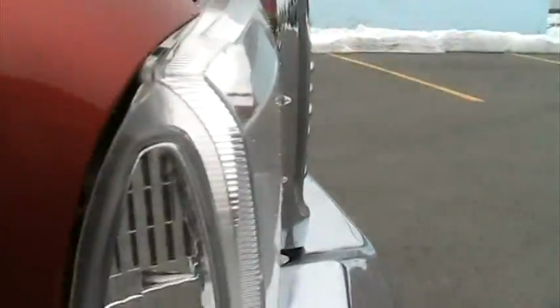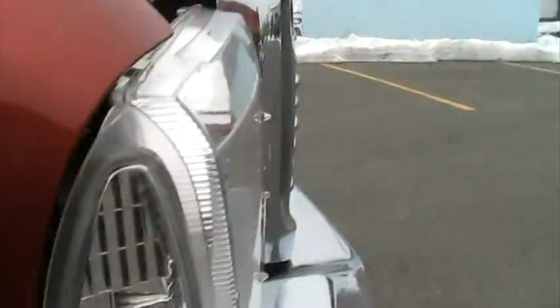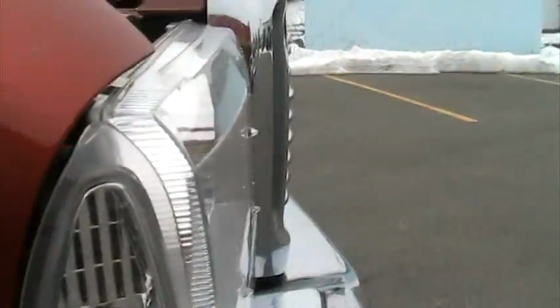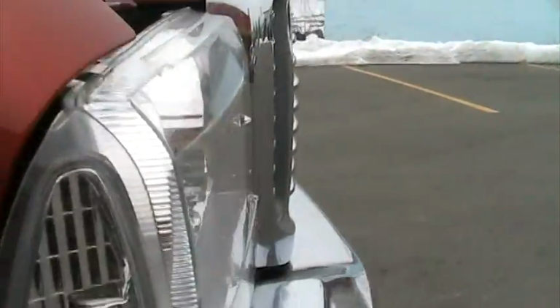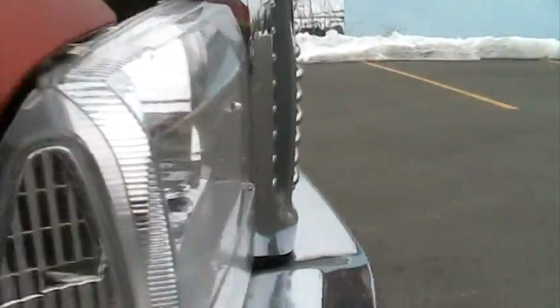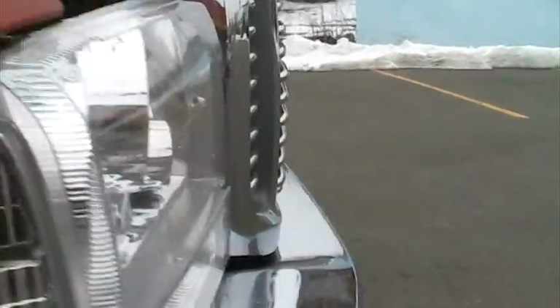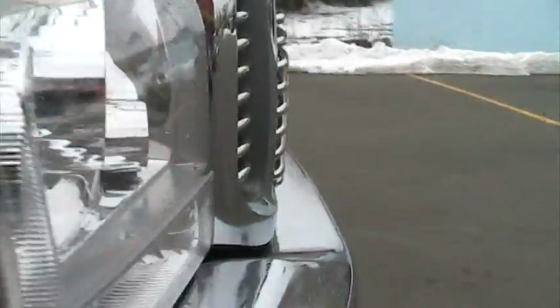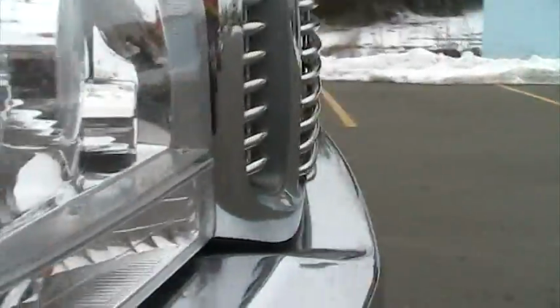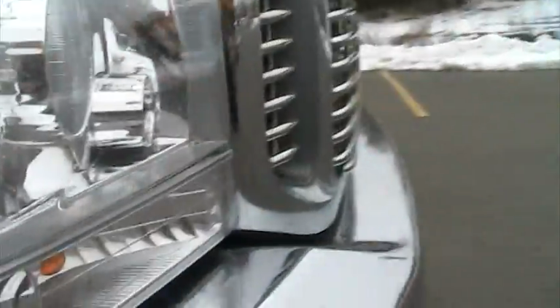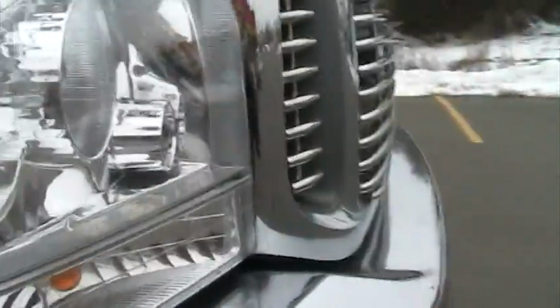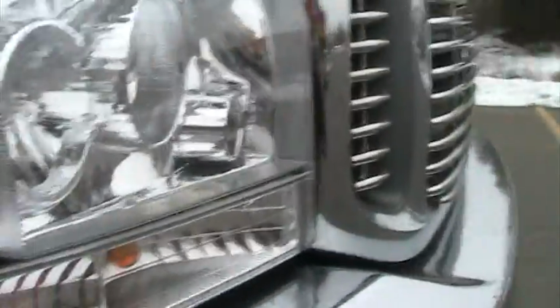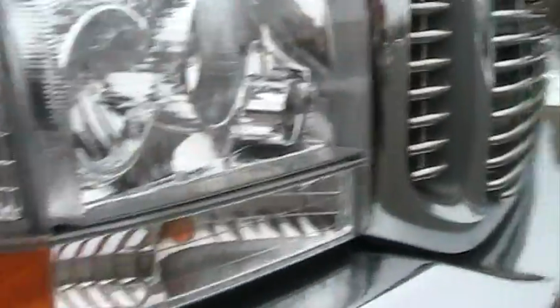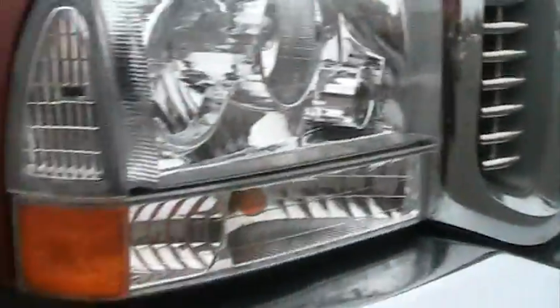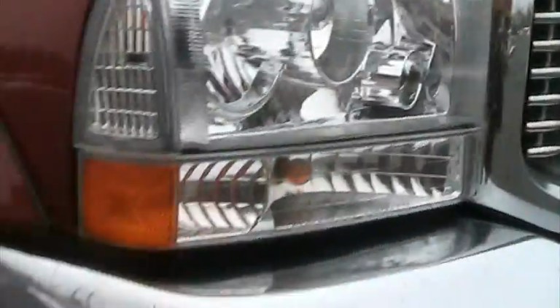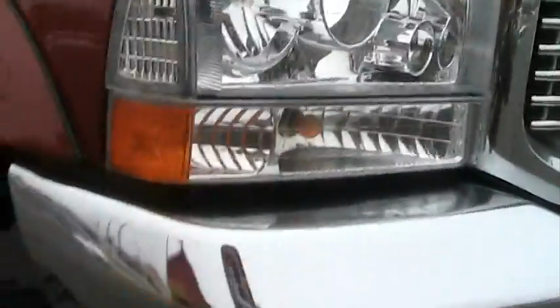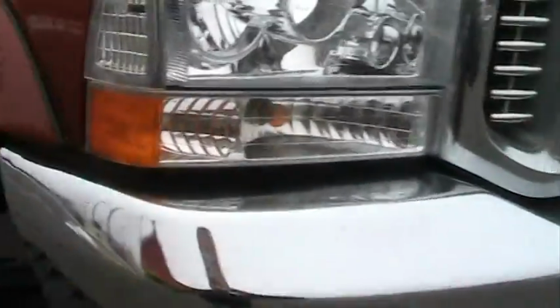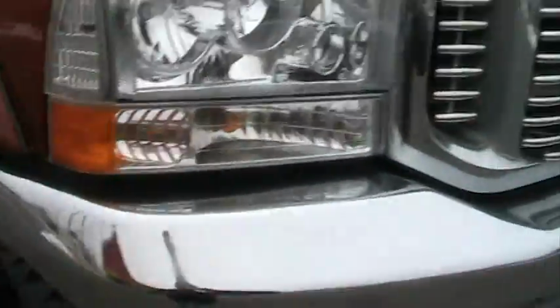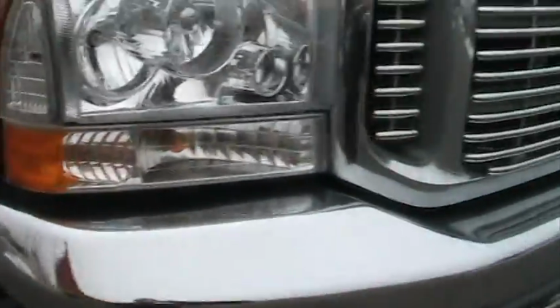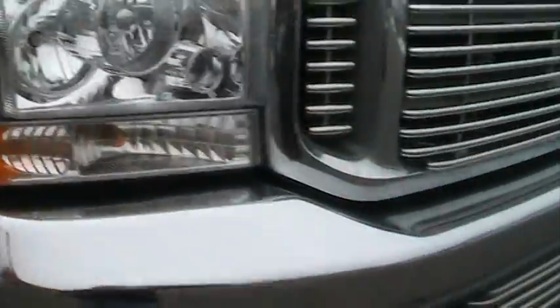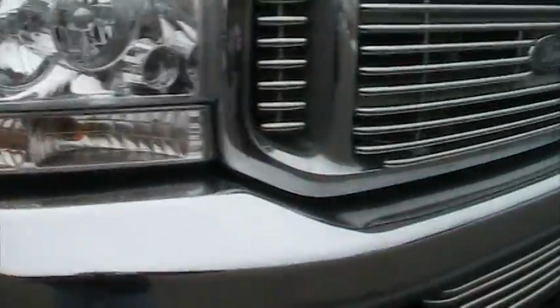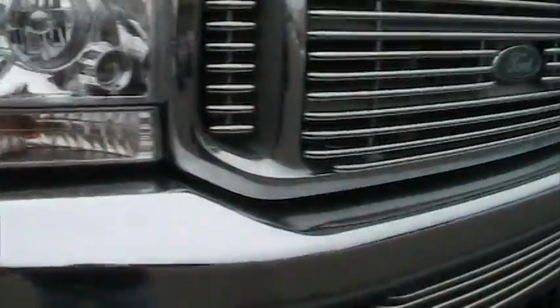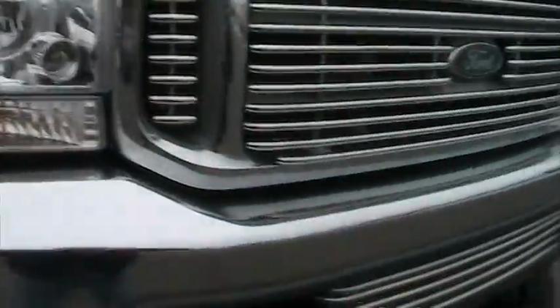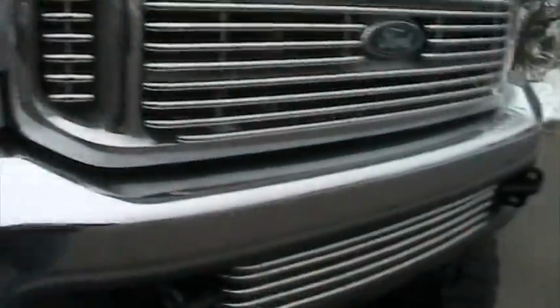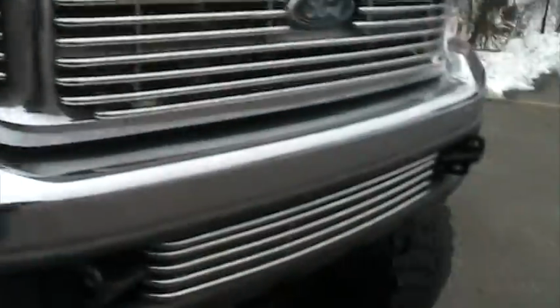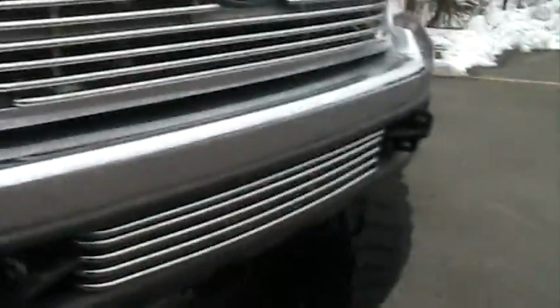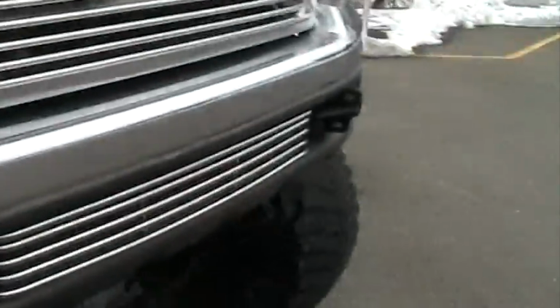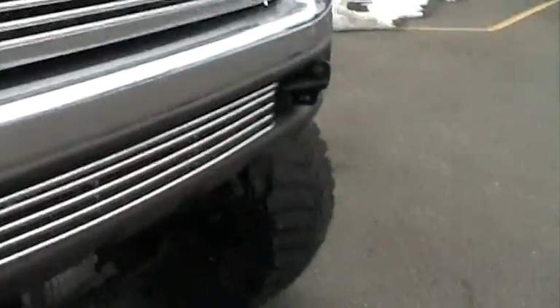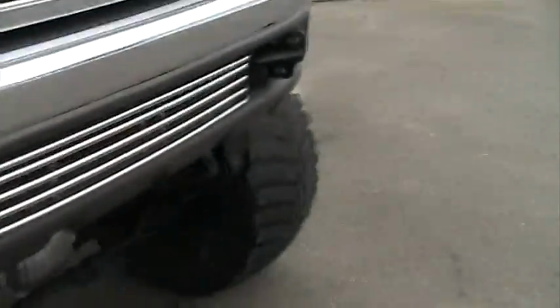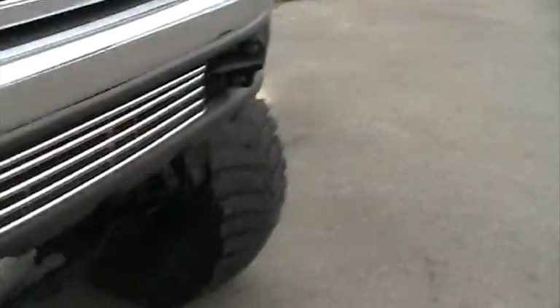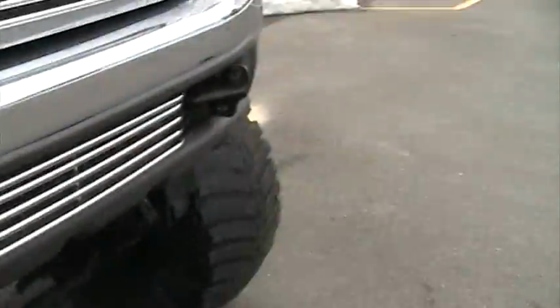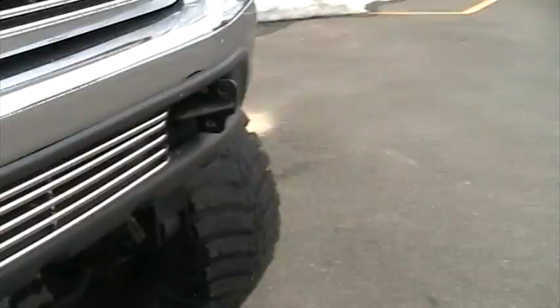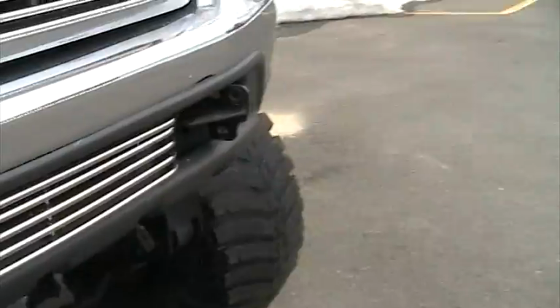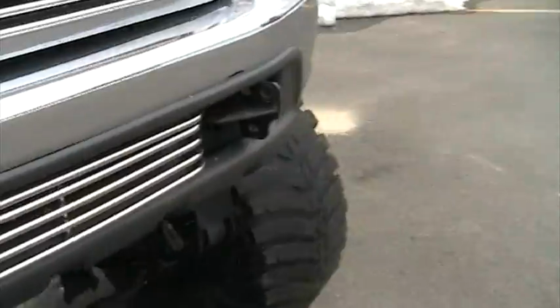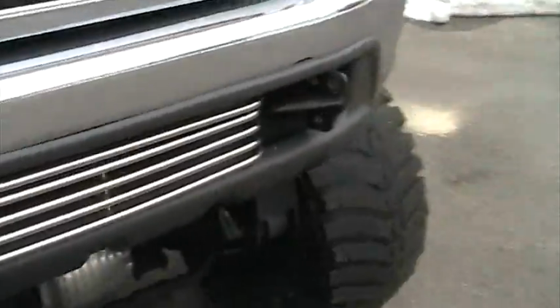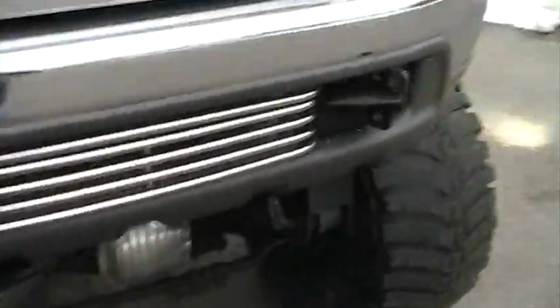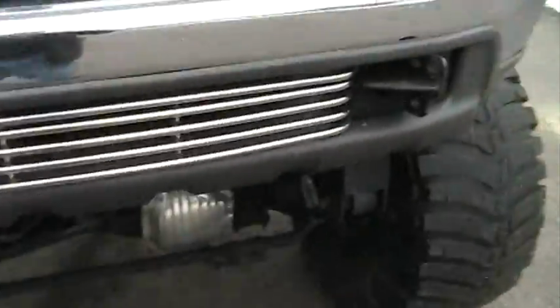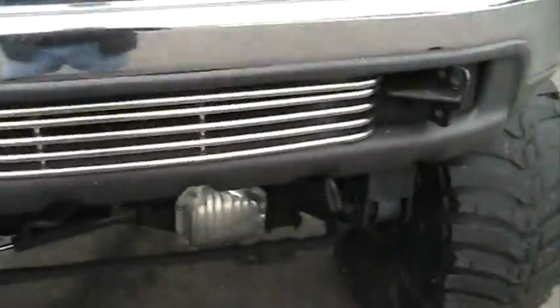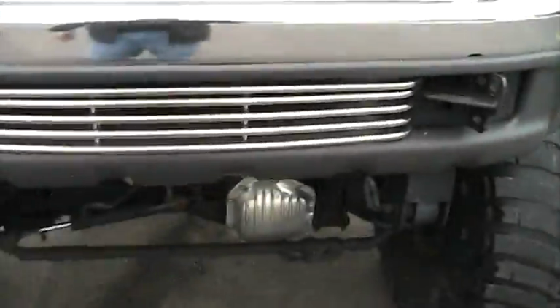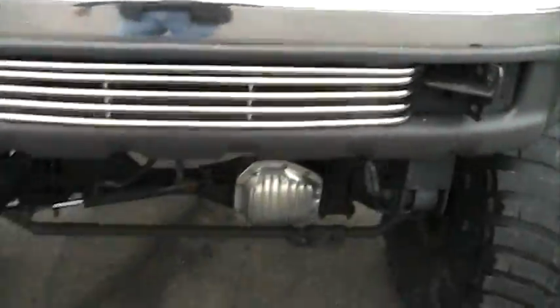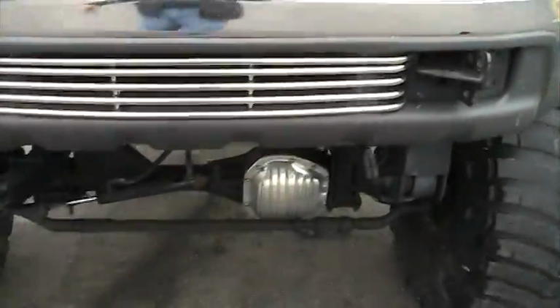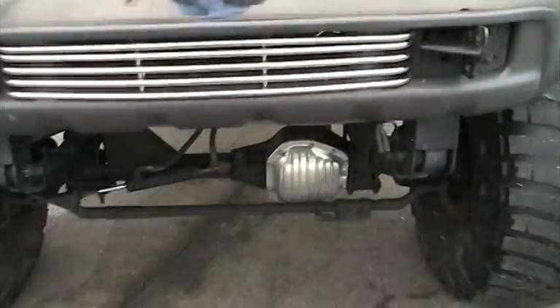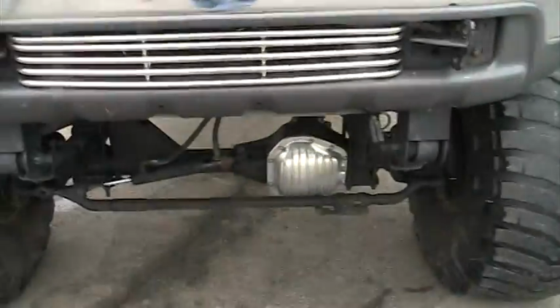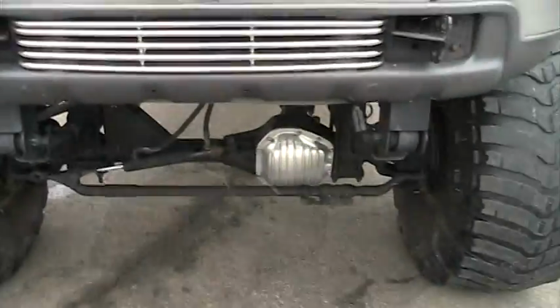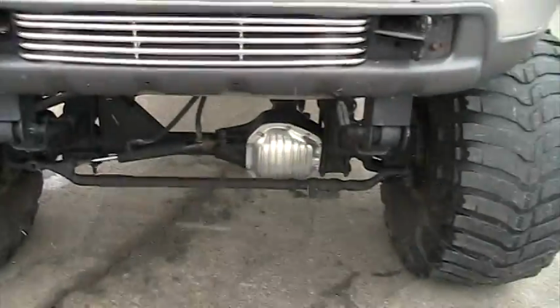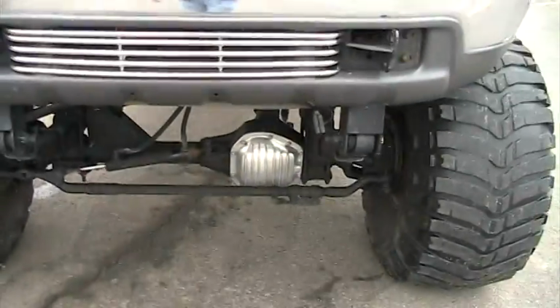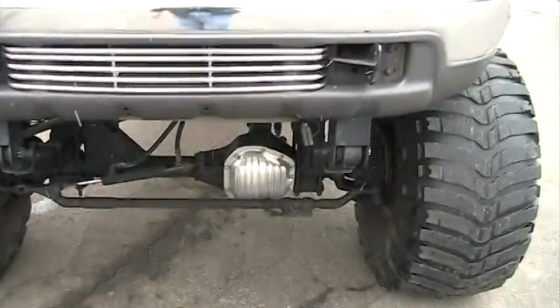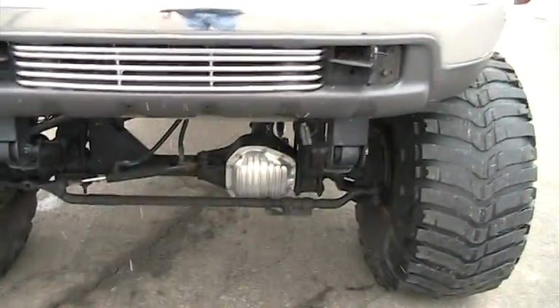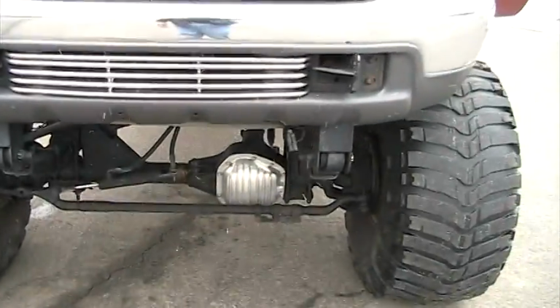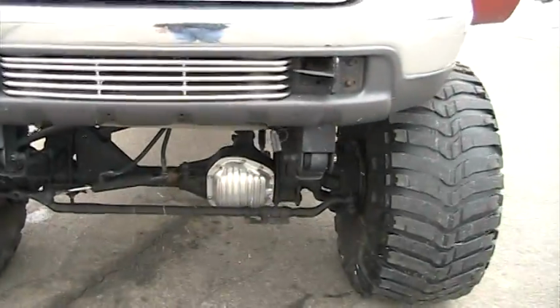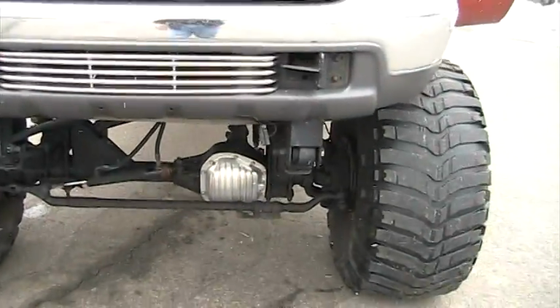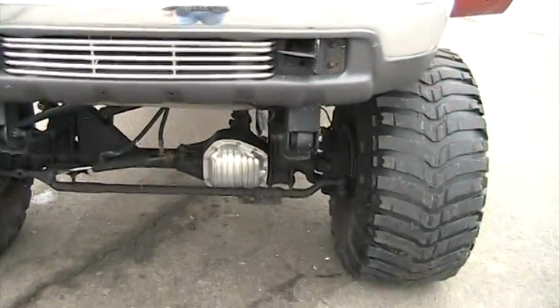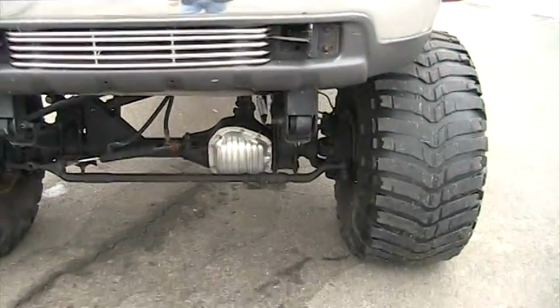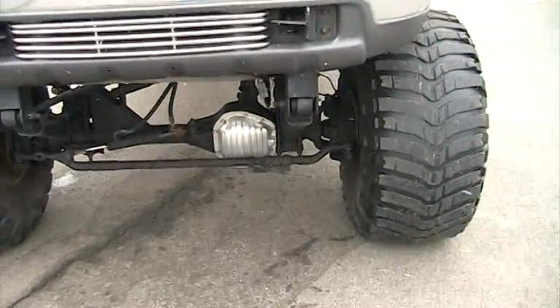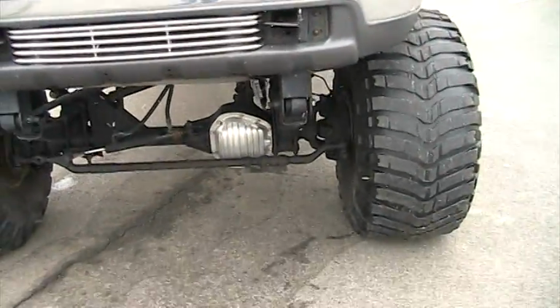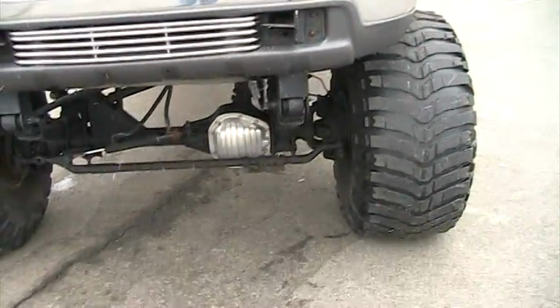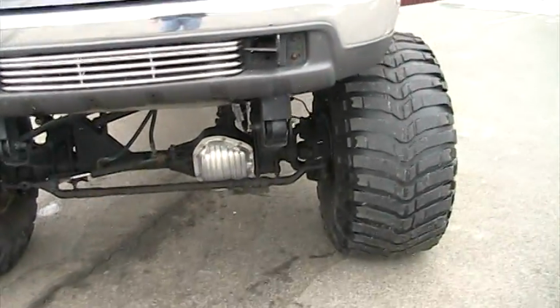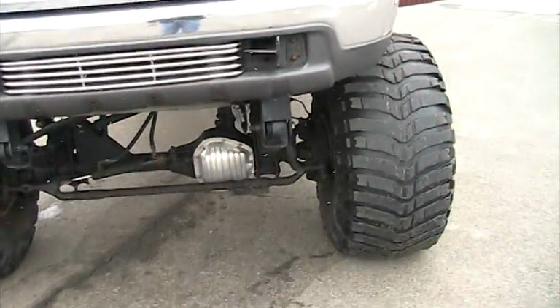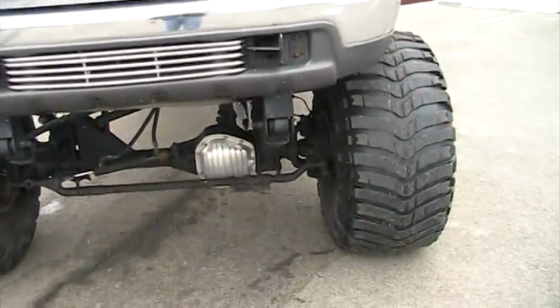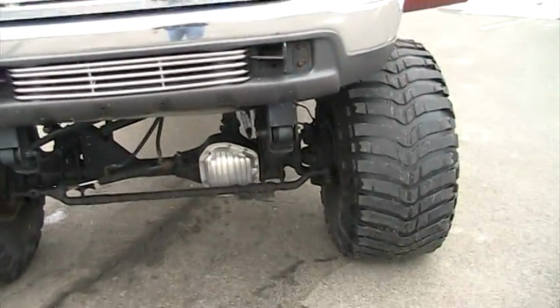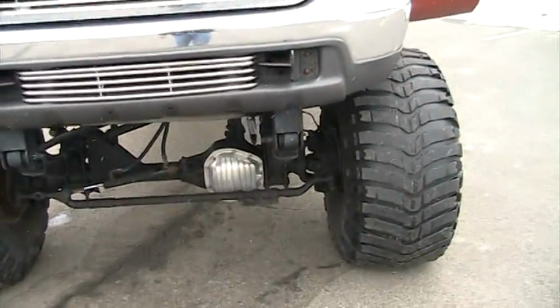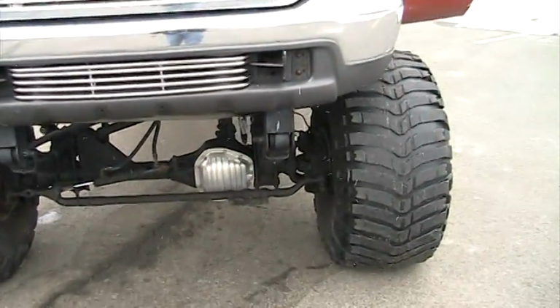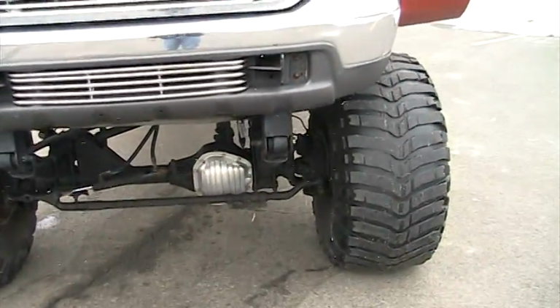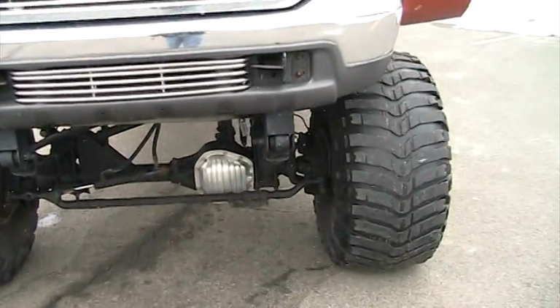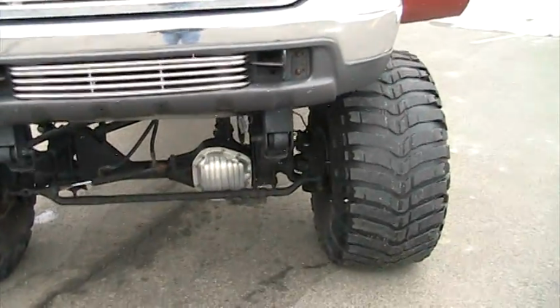The truck runs absolutely perfect. And believe it or not, driving it down the road — we drove it three hours when we bought it — the truck drives very, very nicely.